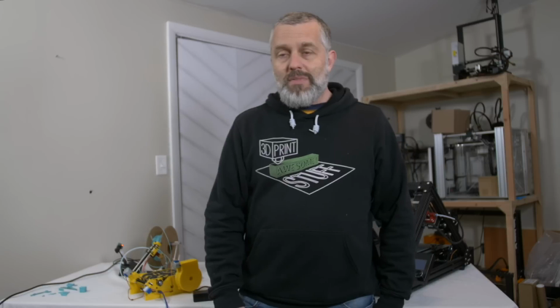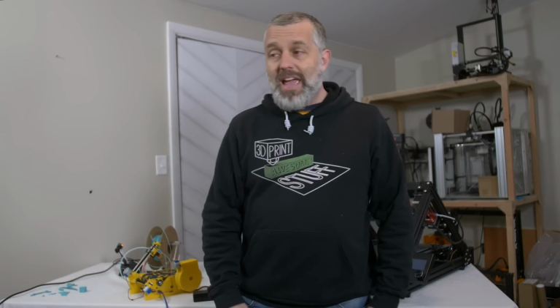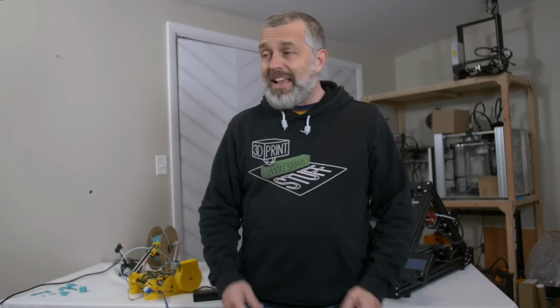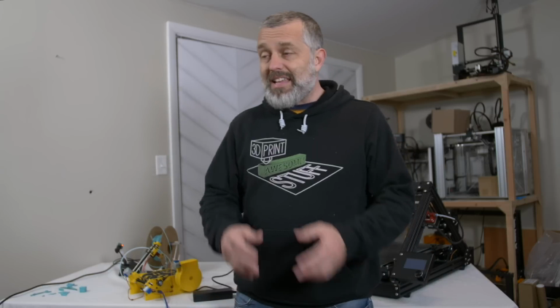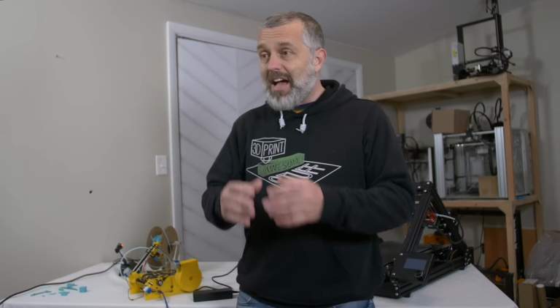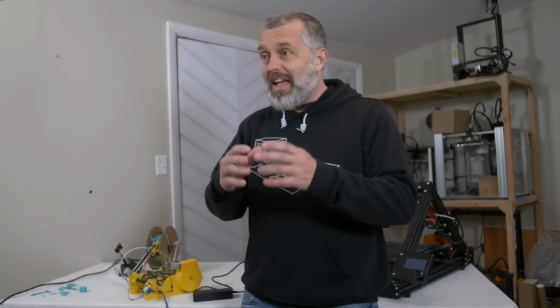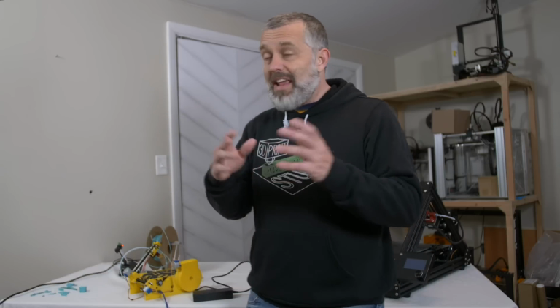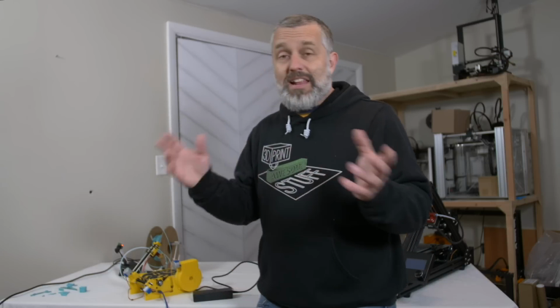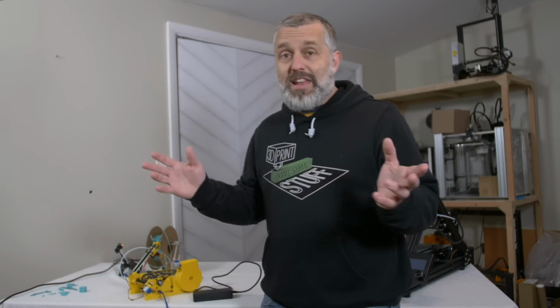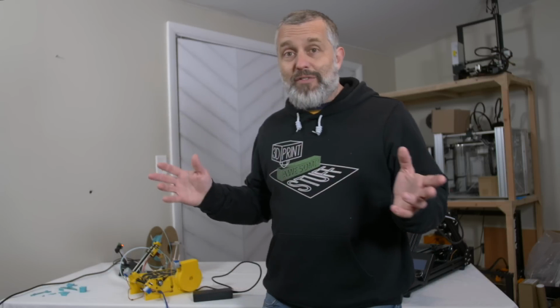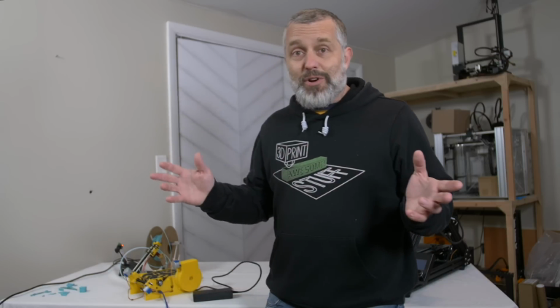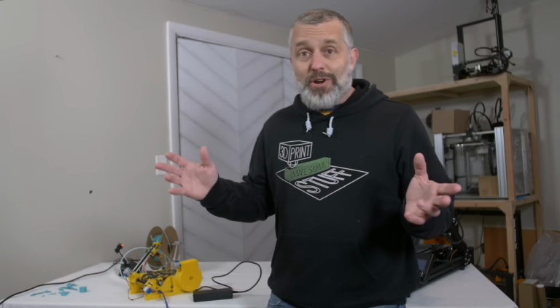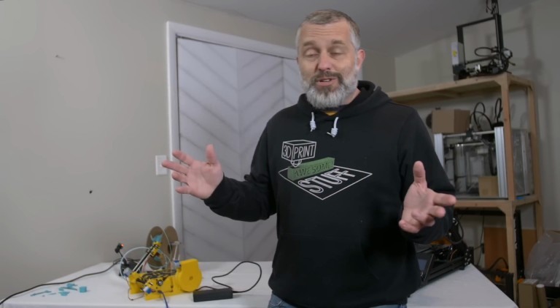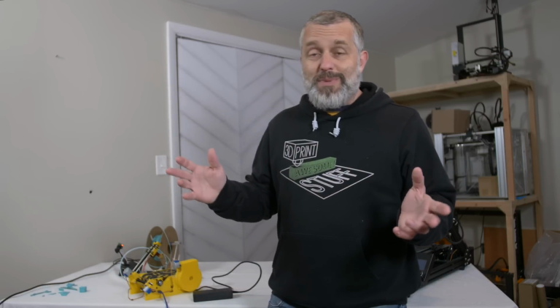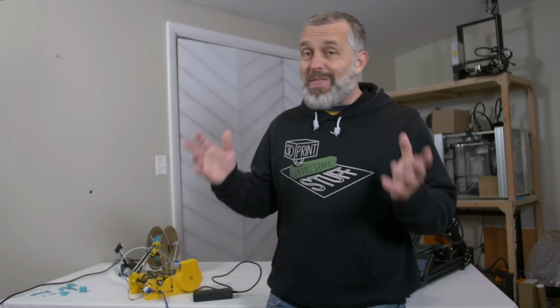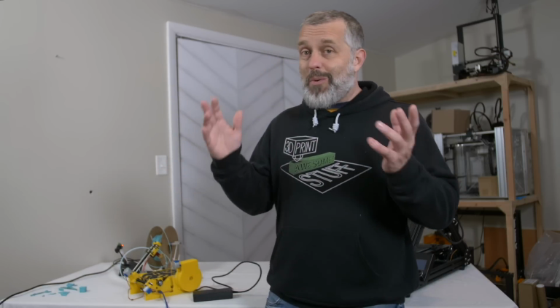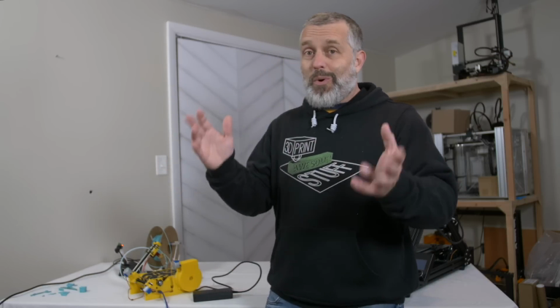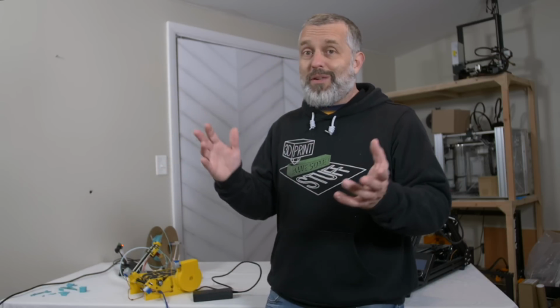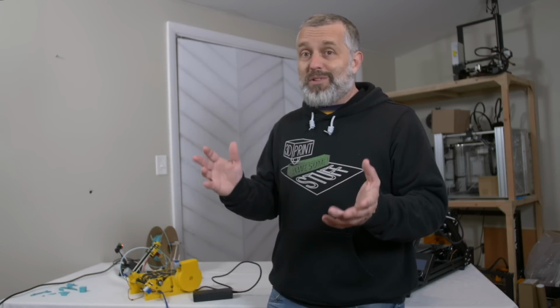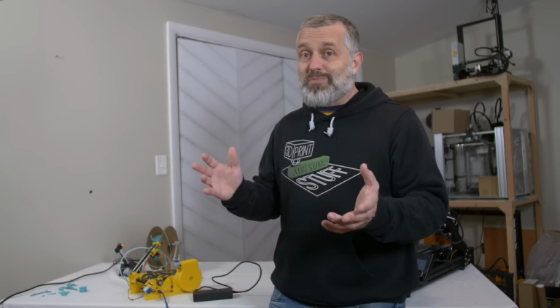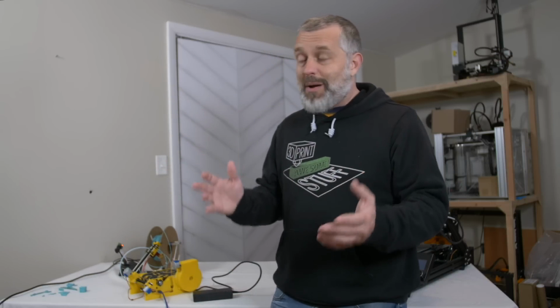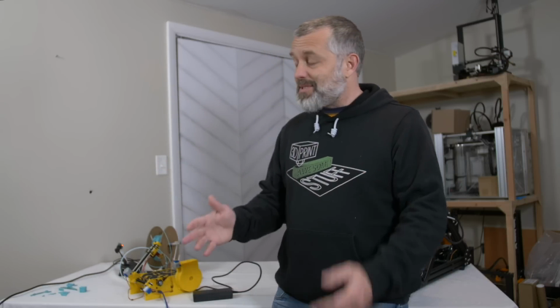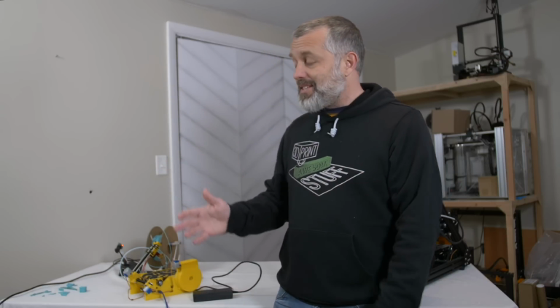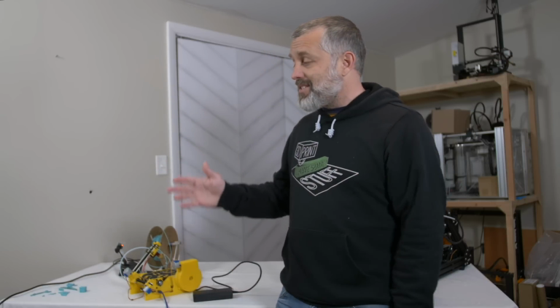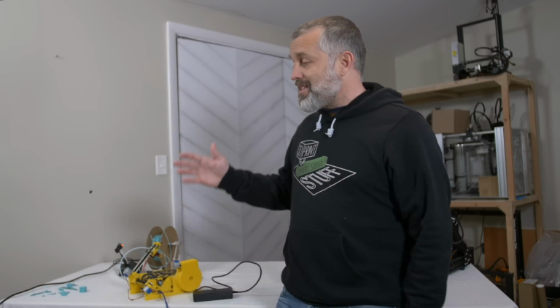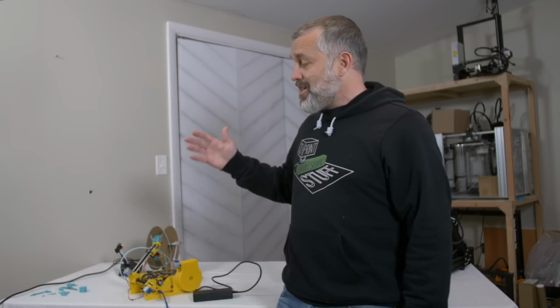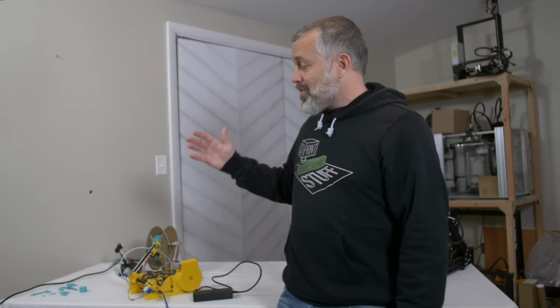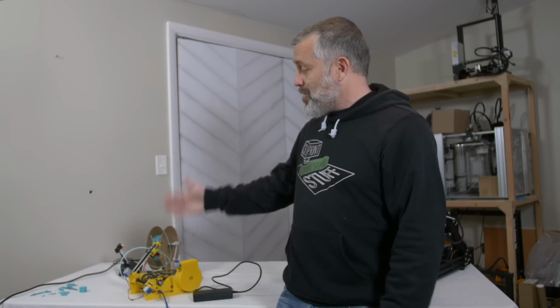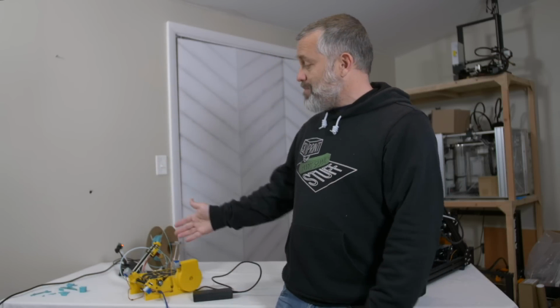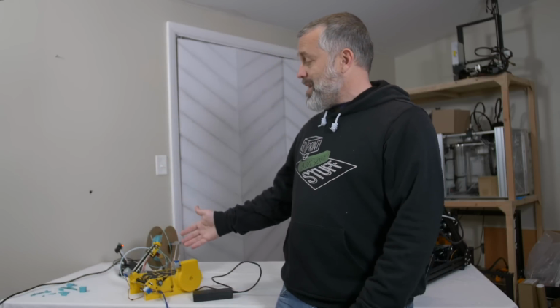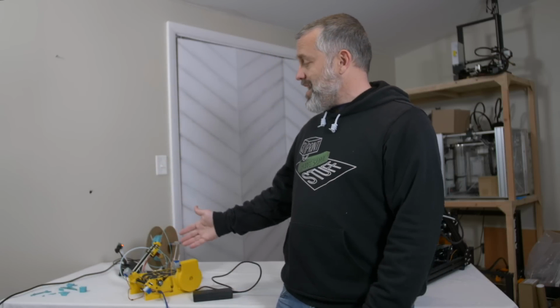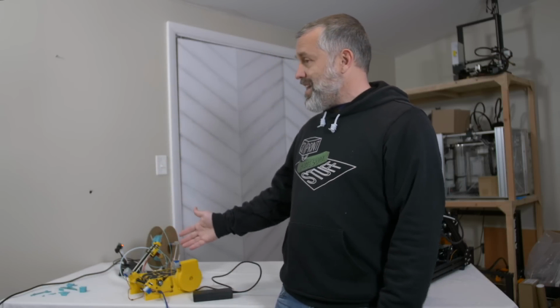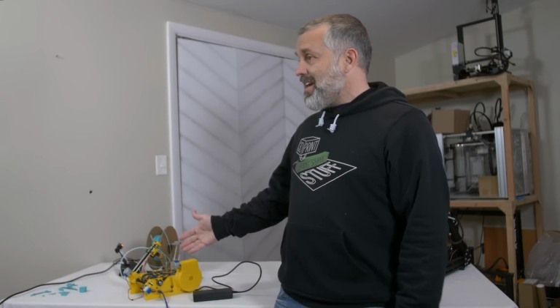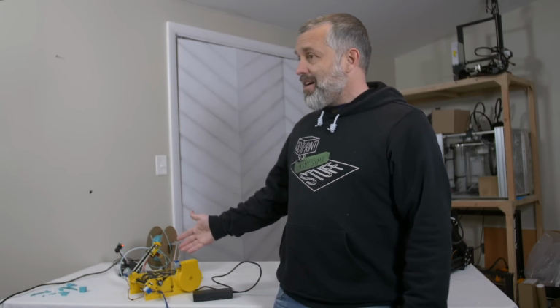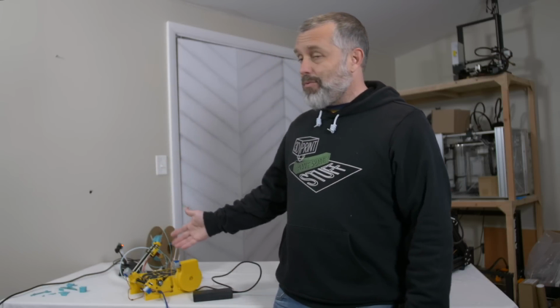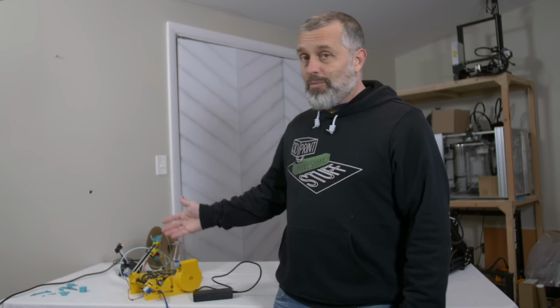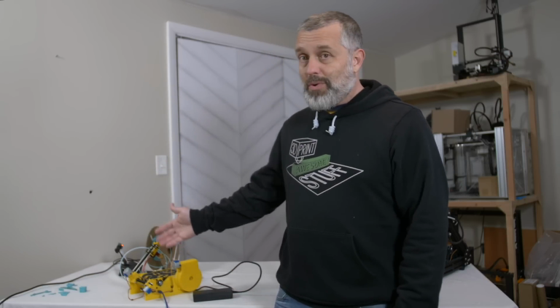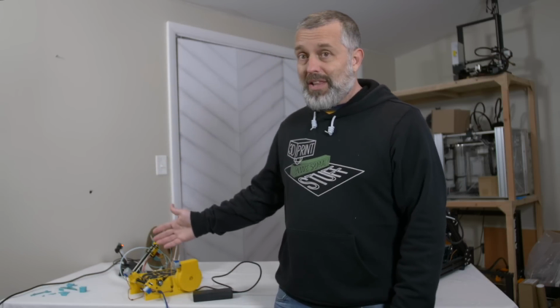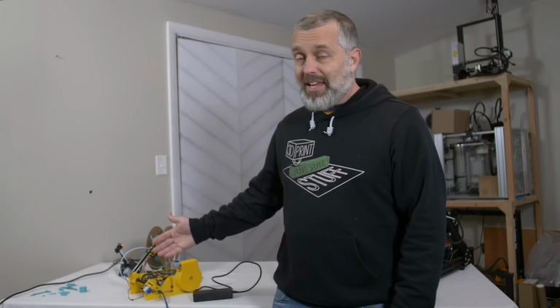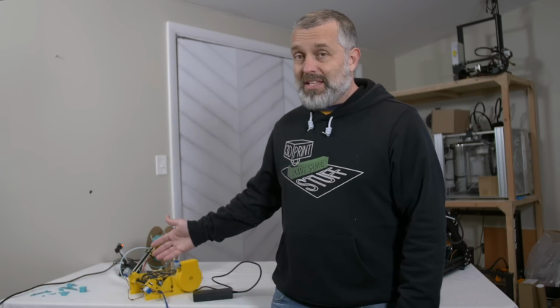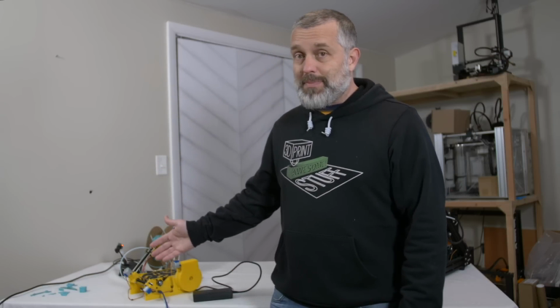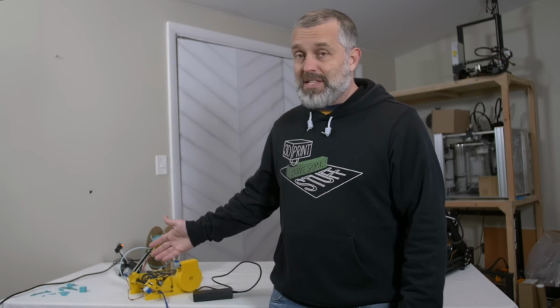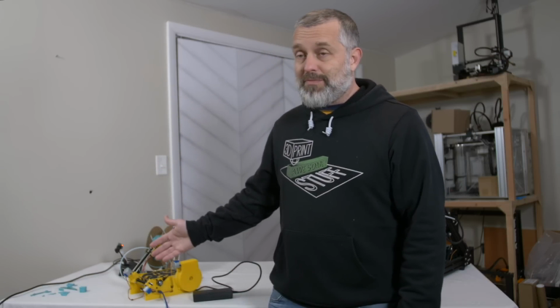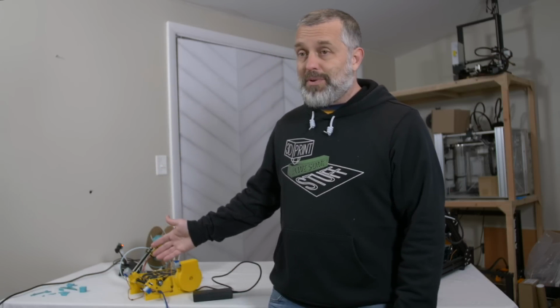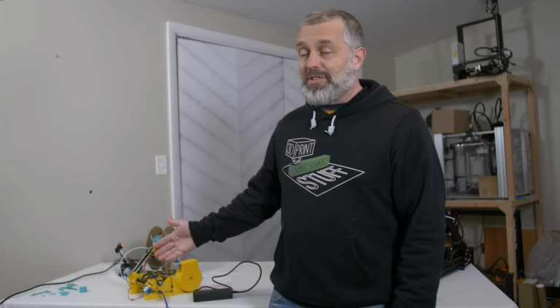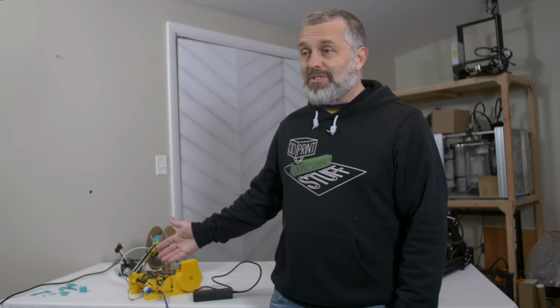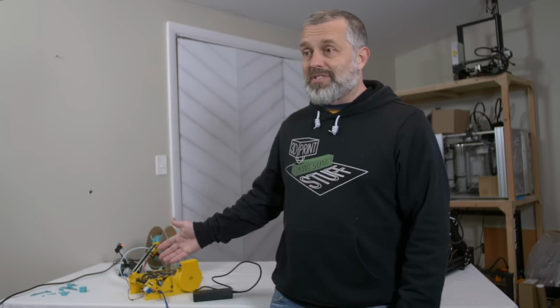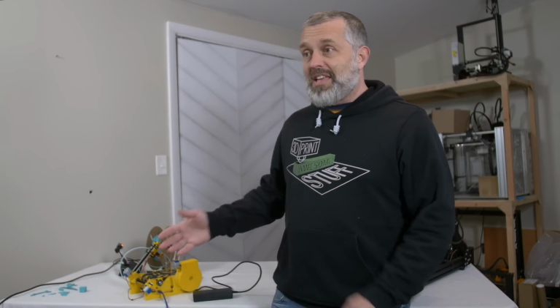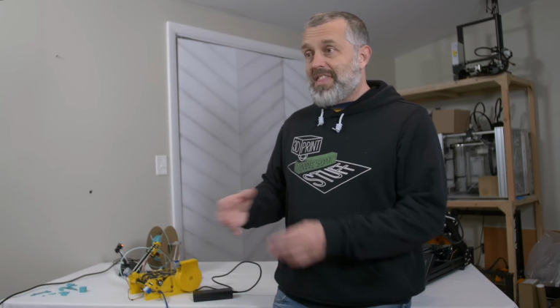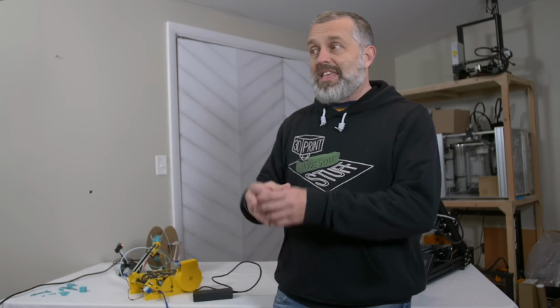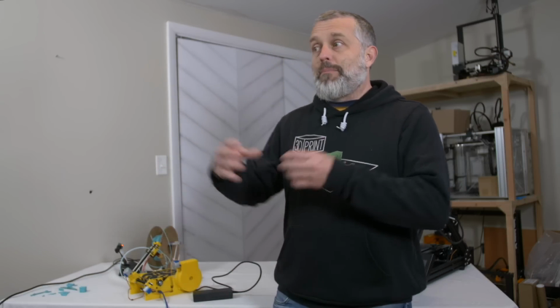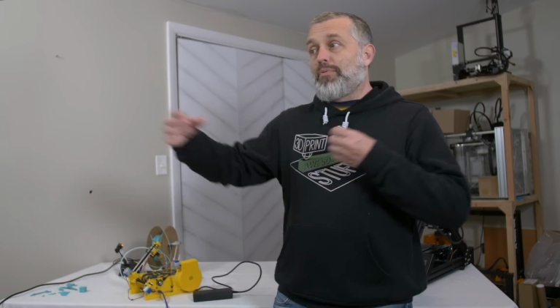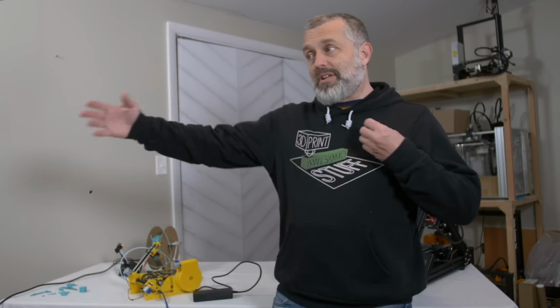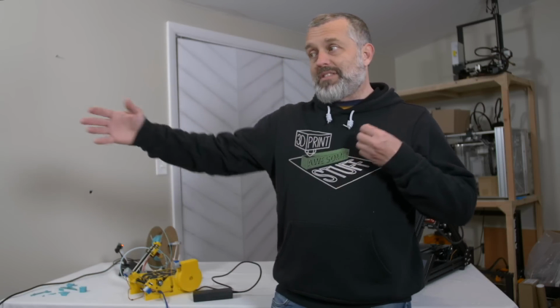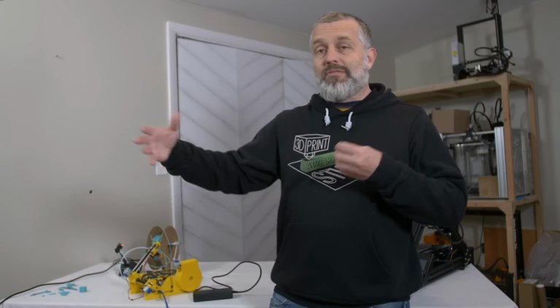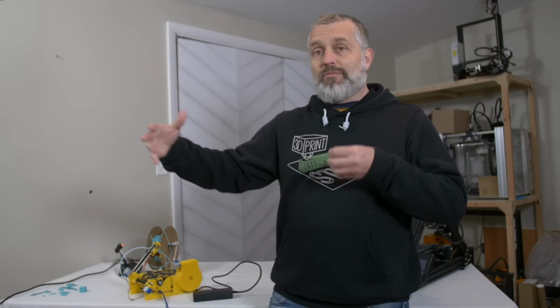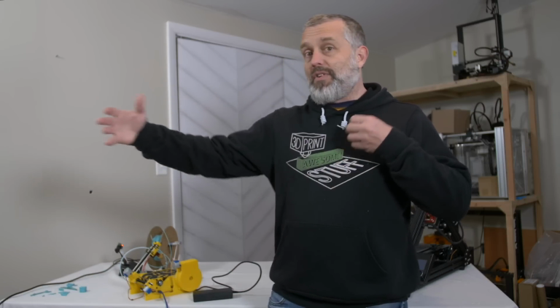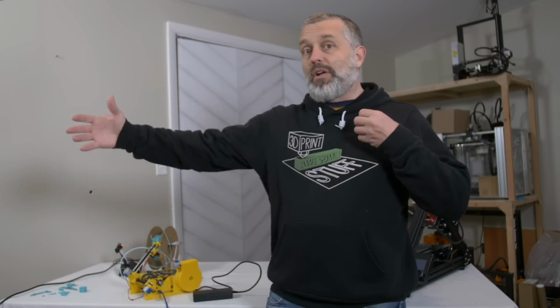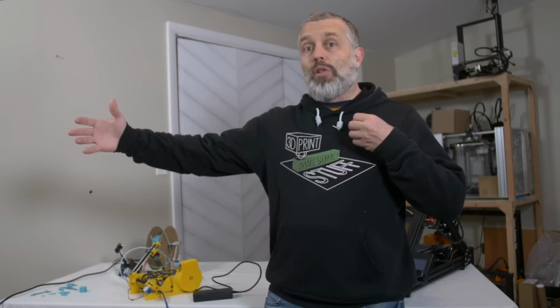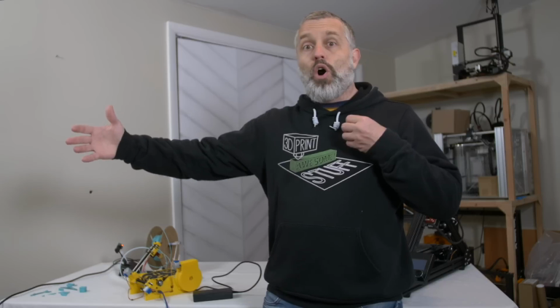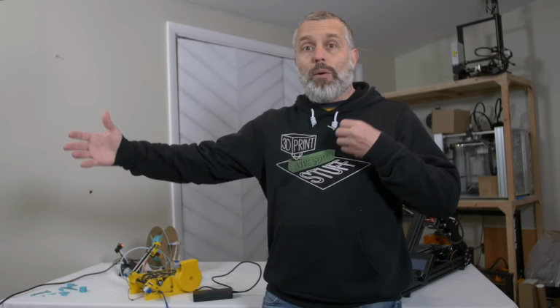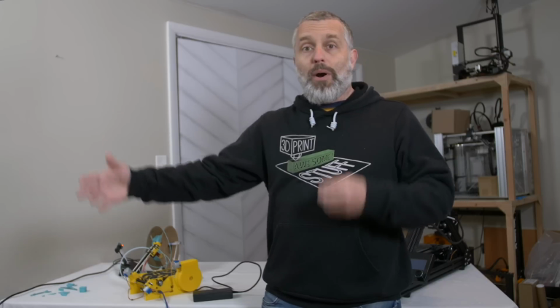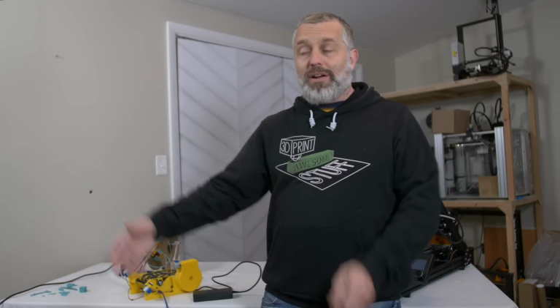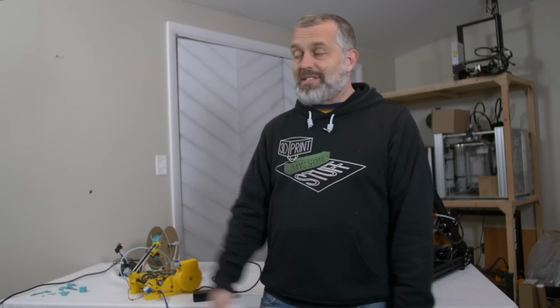Tom Sanladerer did a video where he tried to modify his belt printer to print more flat, and there were issues with that as well. A lot of the issues come down to the slicer software, but there's a lot of promise to be had with belt printers. It had never occurred to me that one of those promises could be really inexpensive printers that print very long parts.